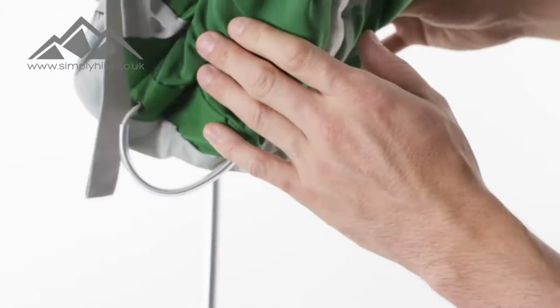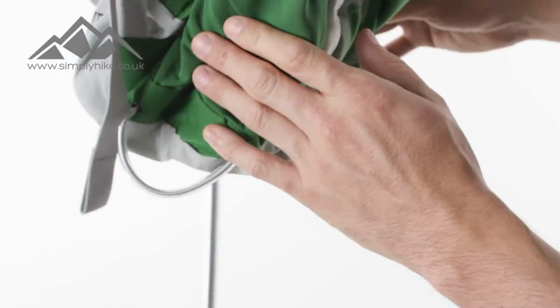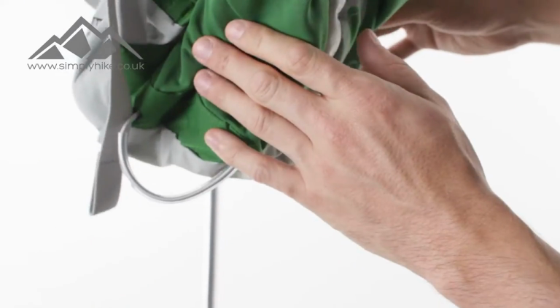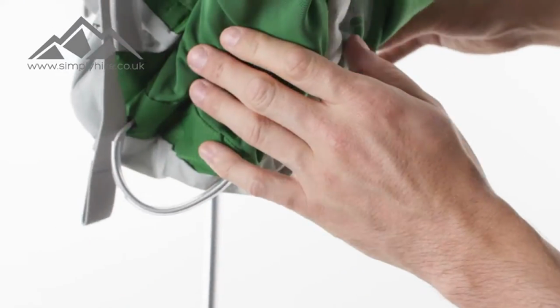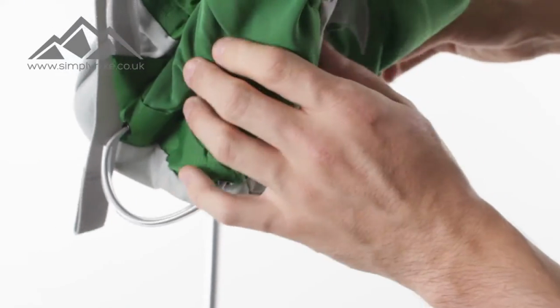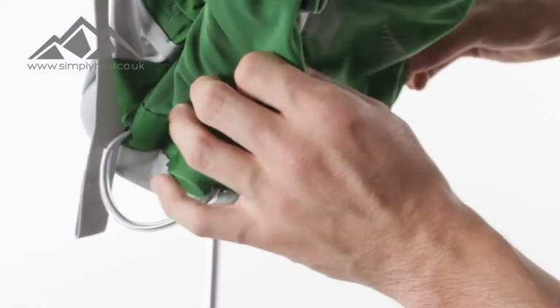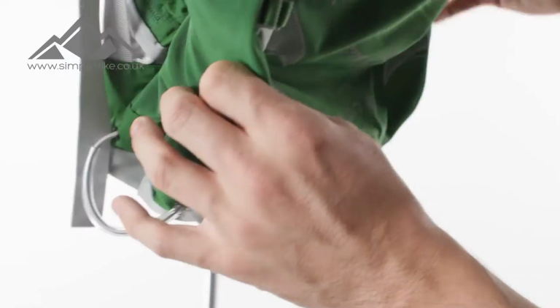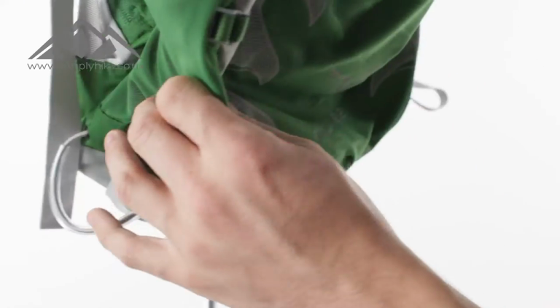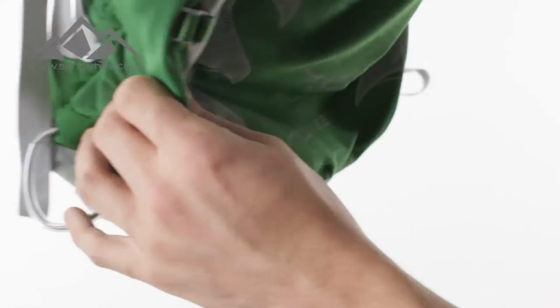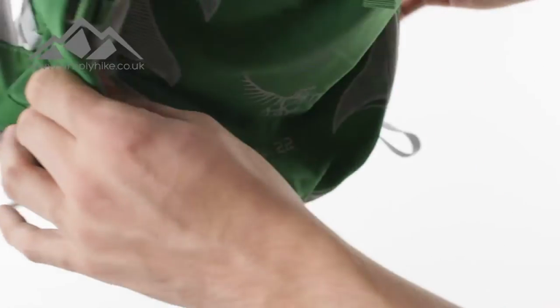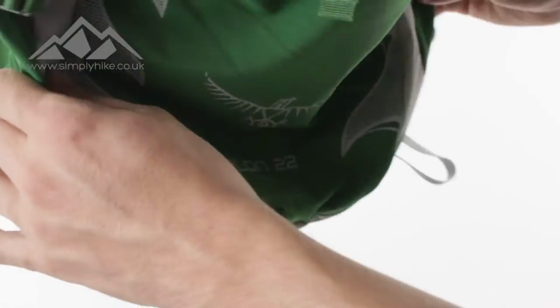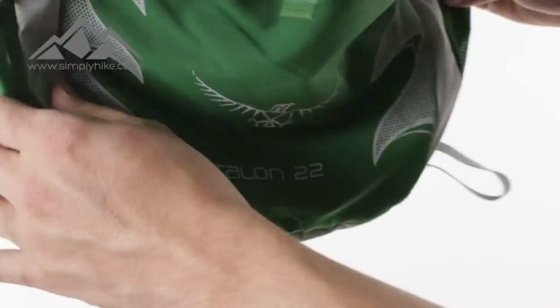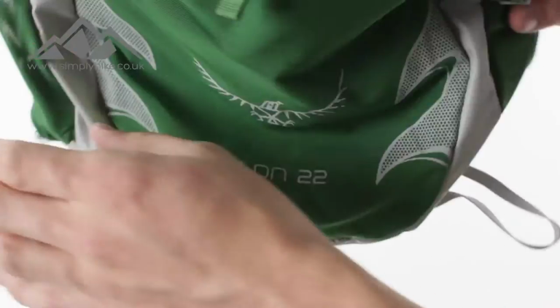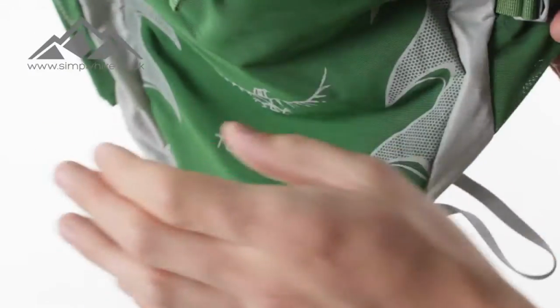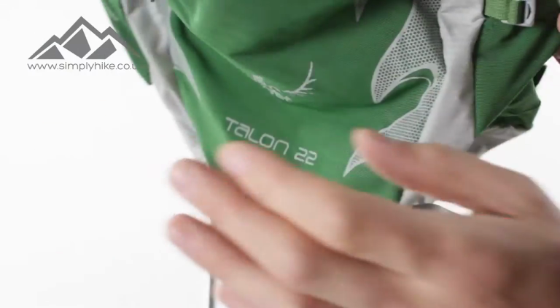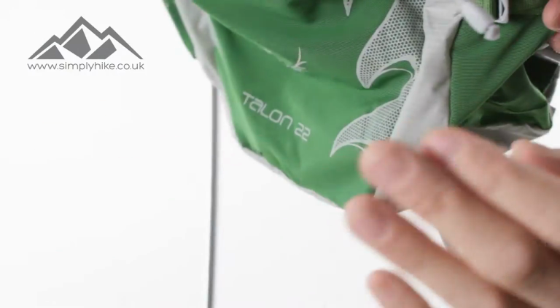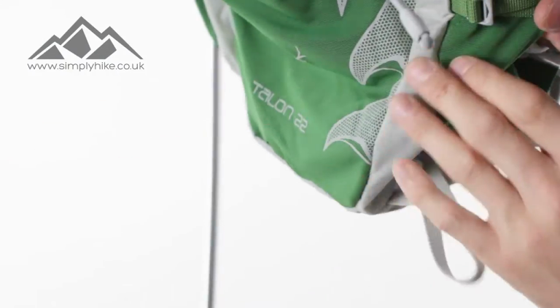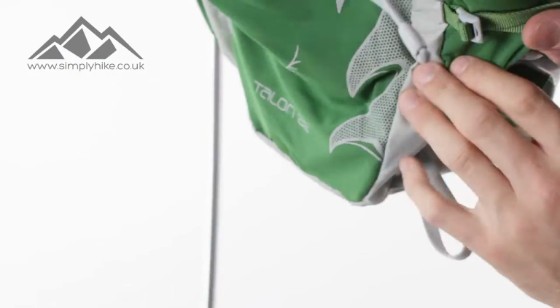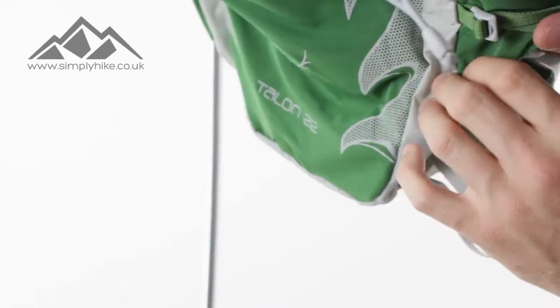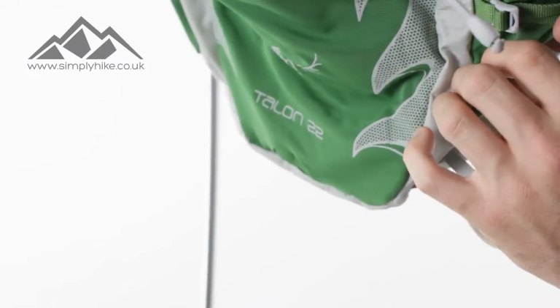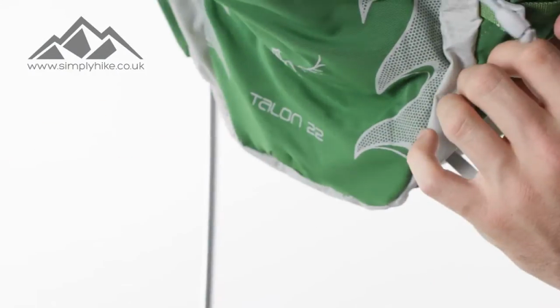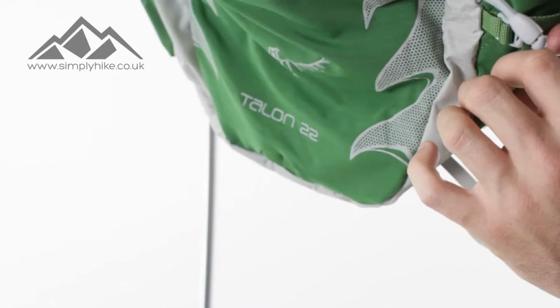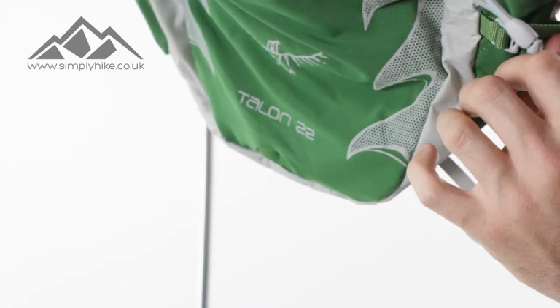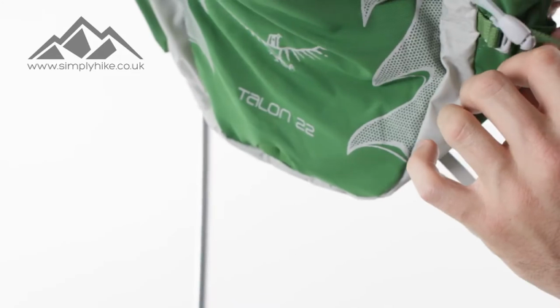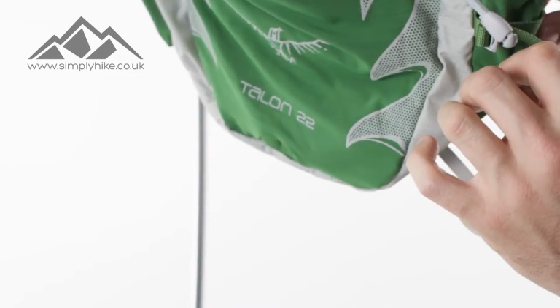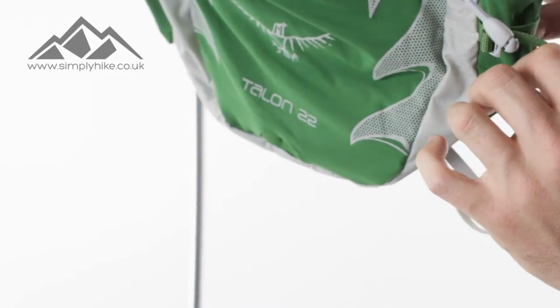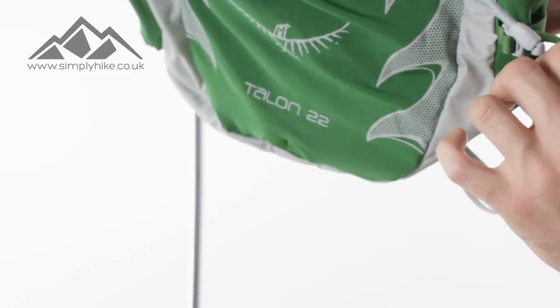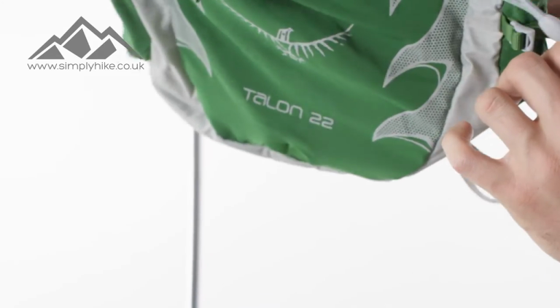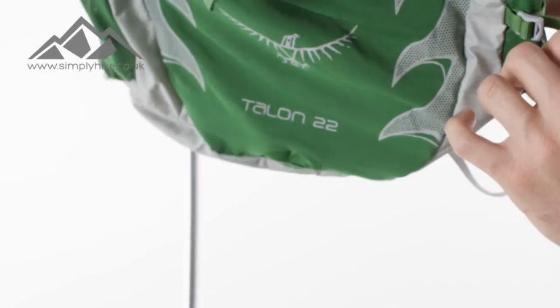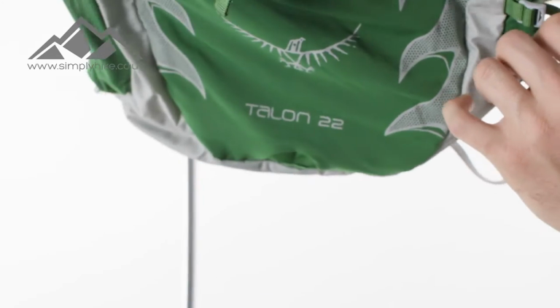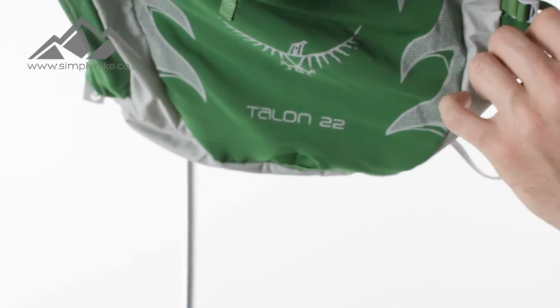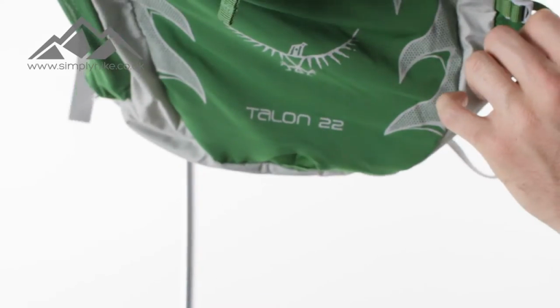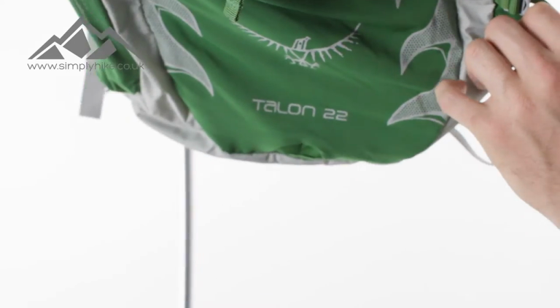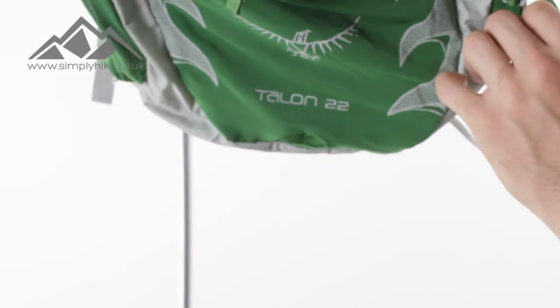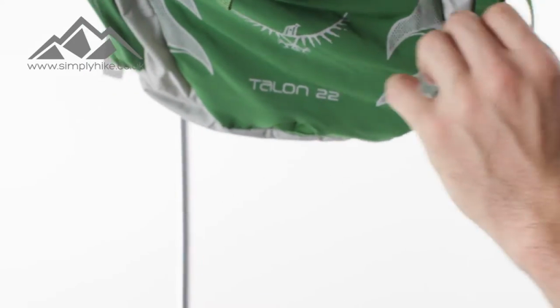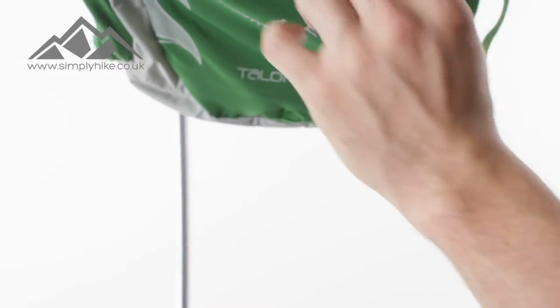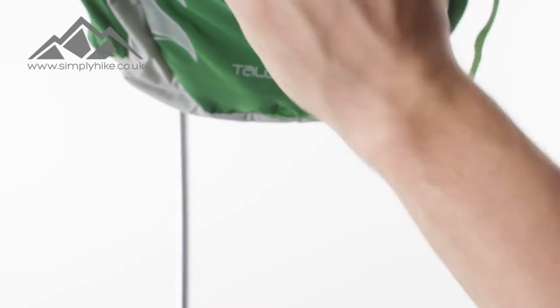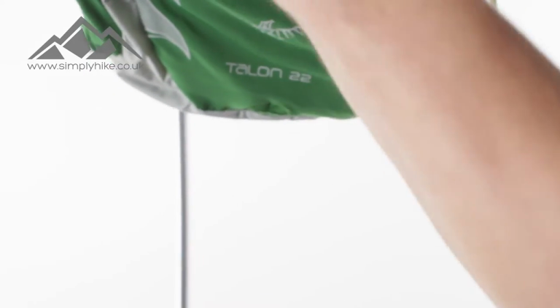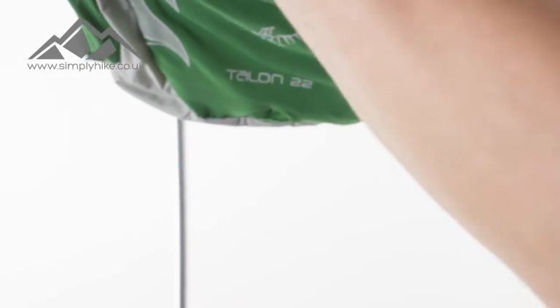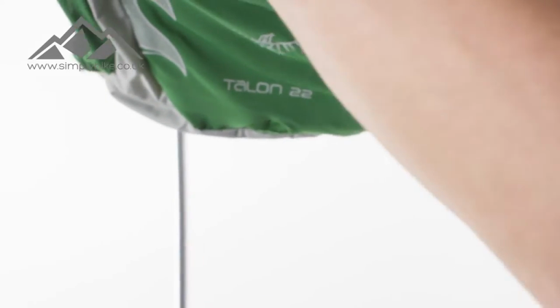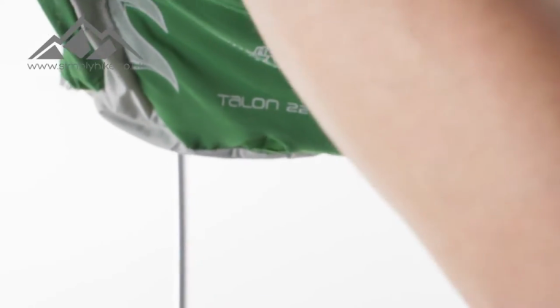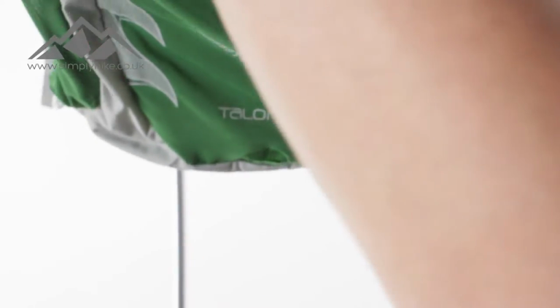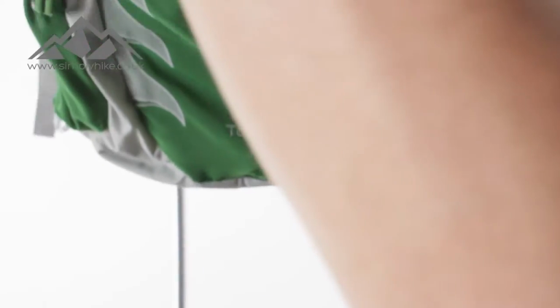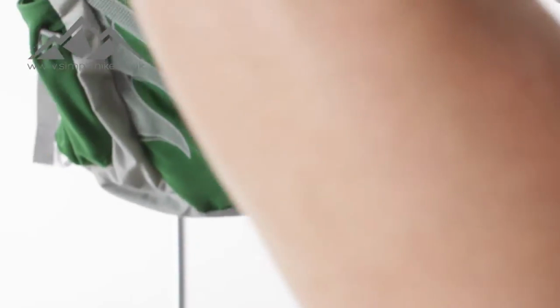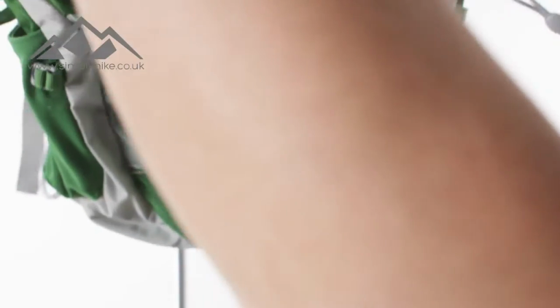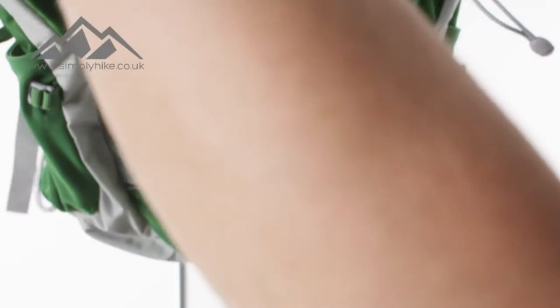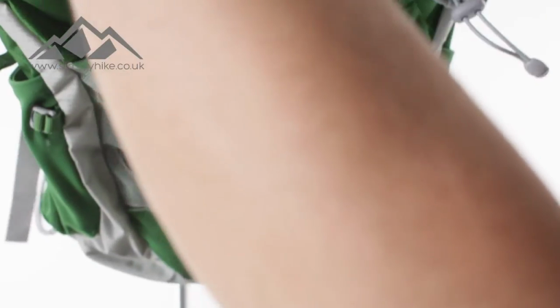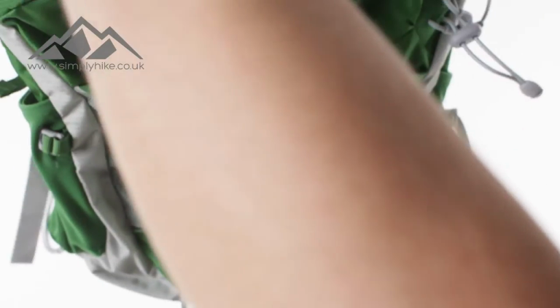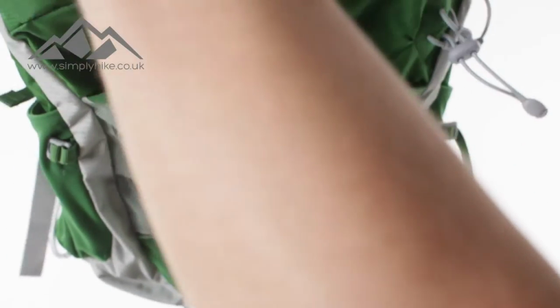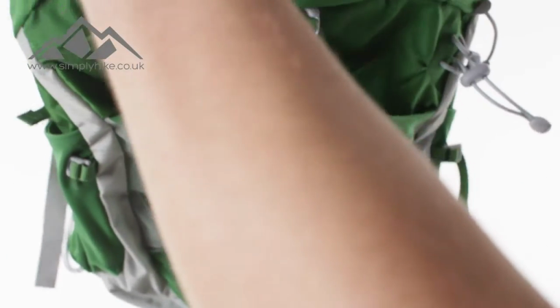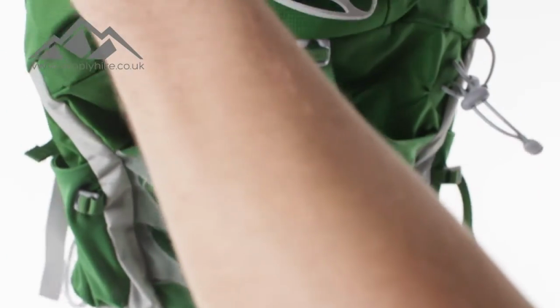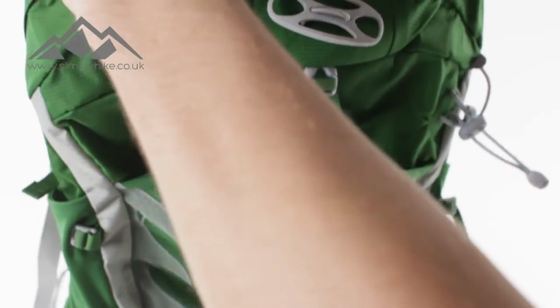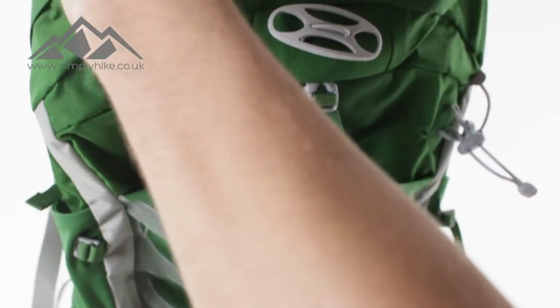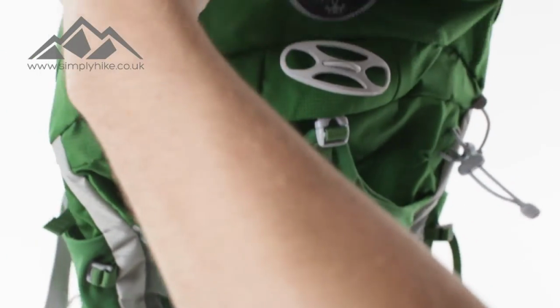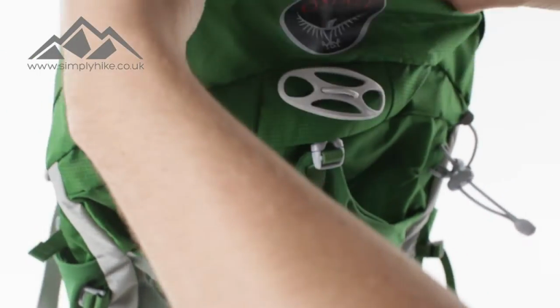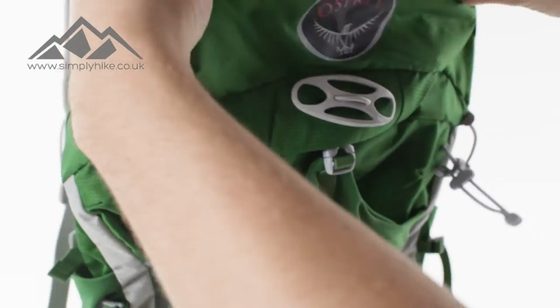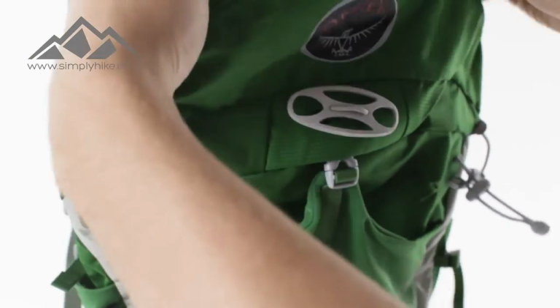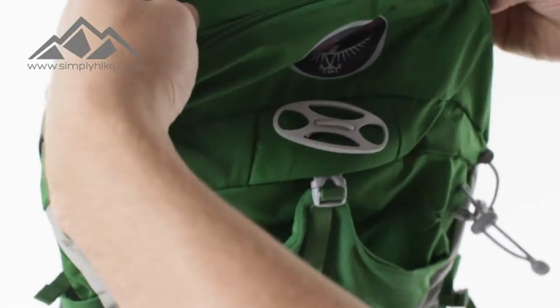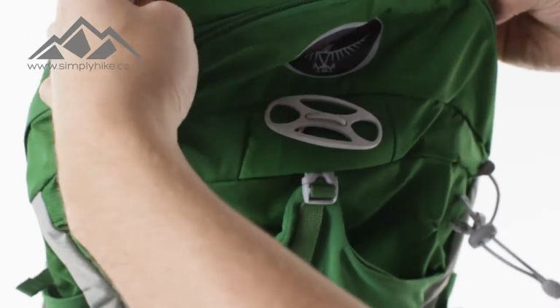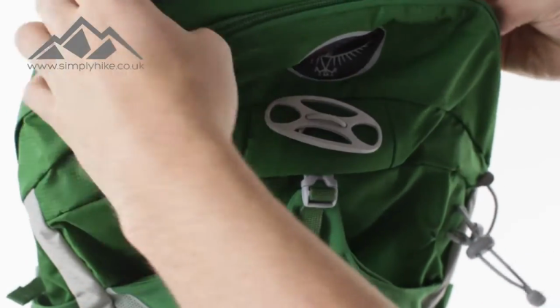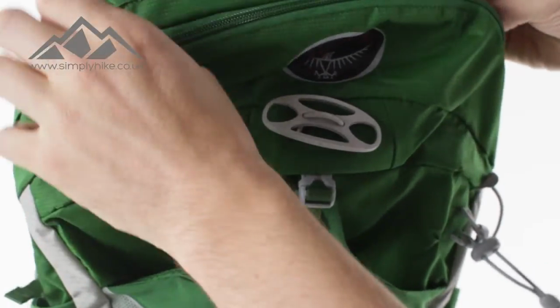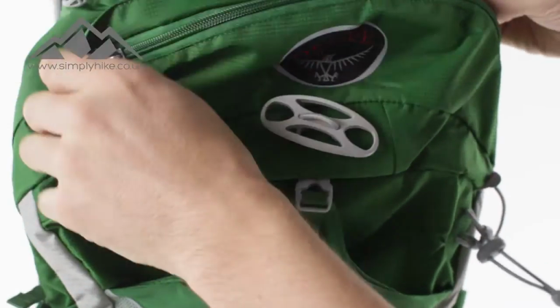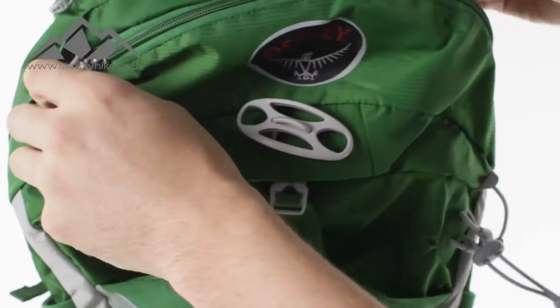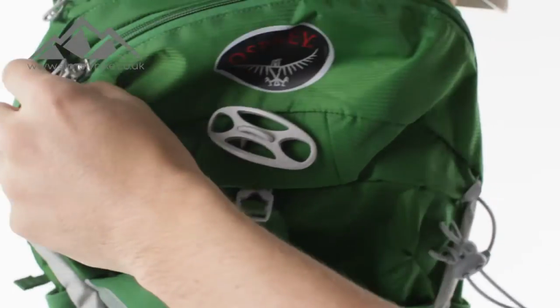You've got your traditional mesh pockets as well. Let's take a look at the front main pockets now.